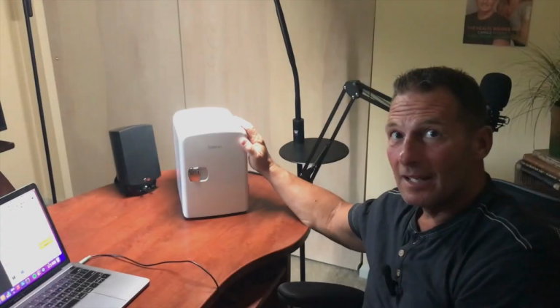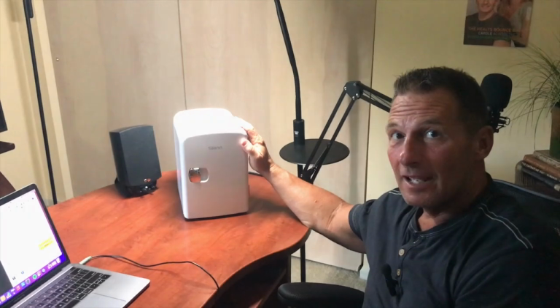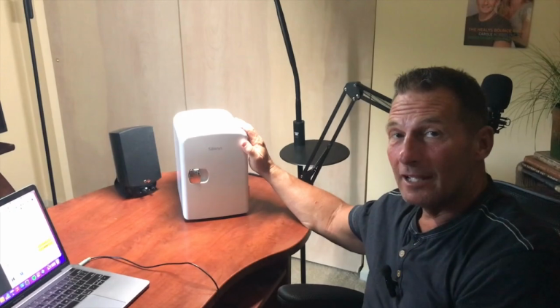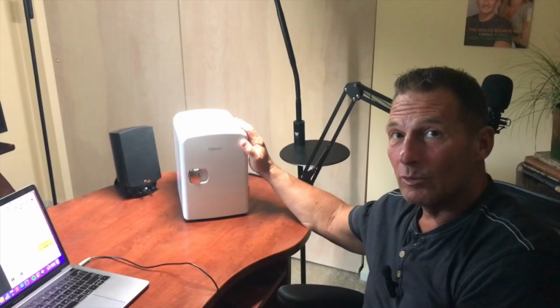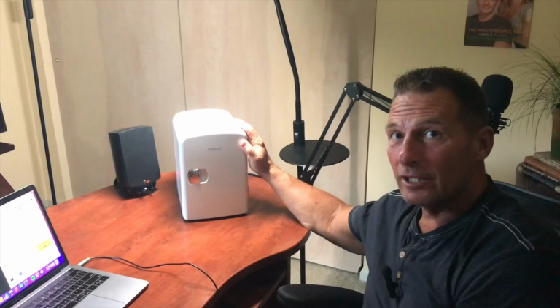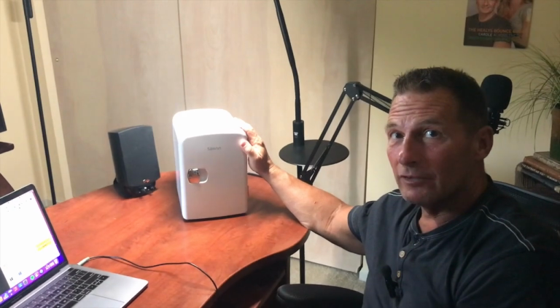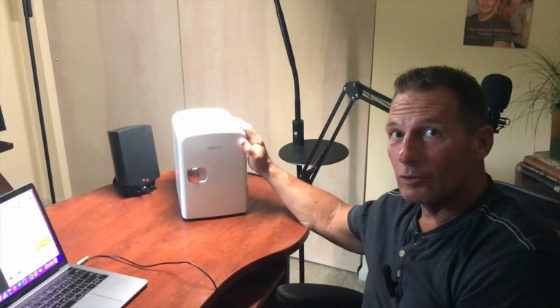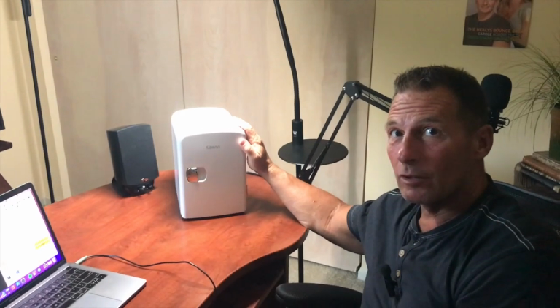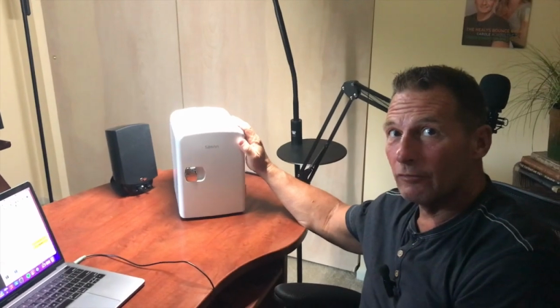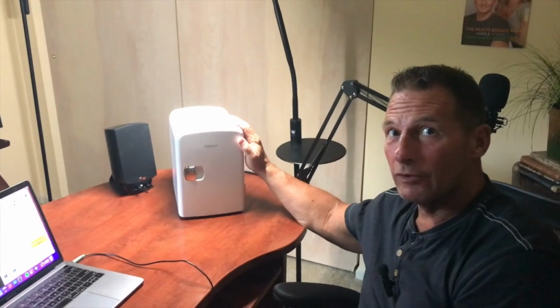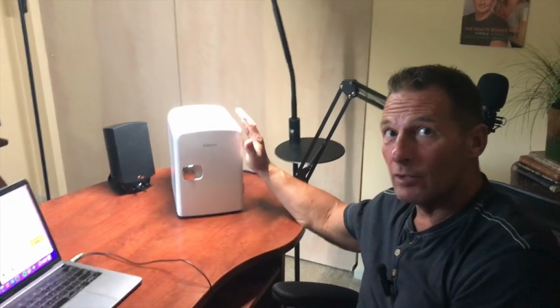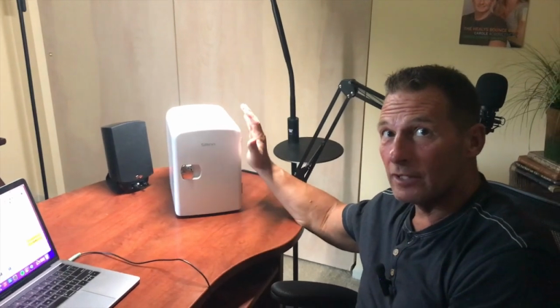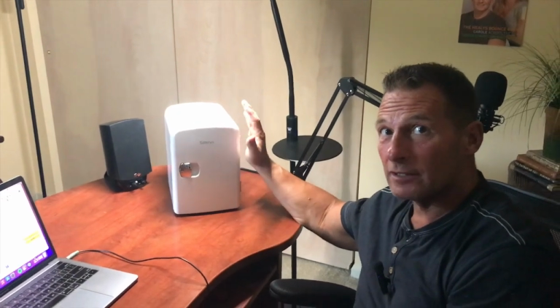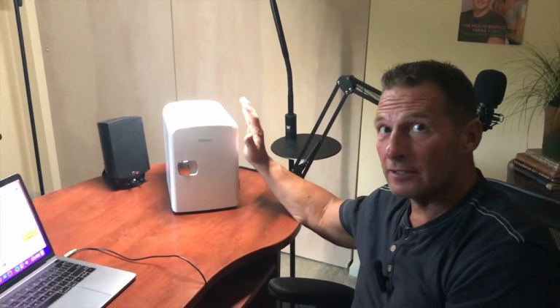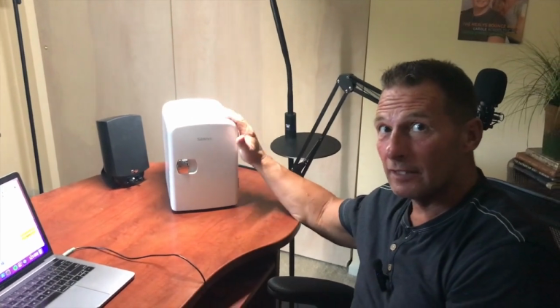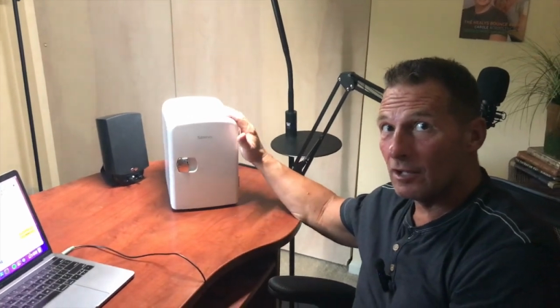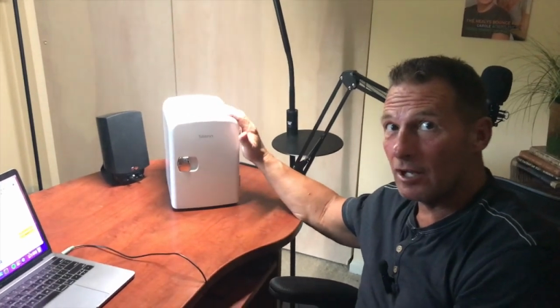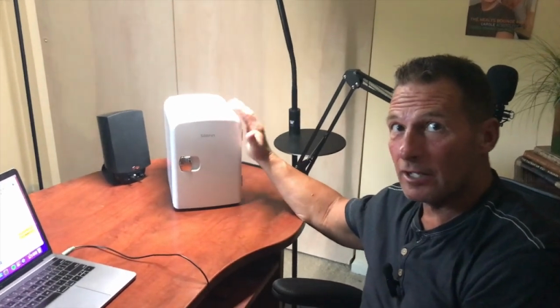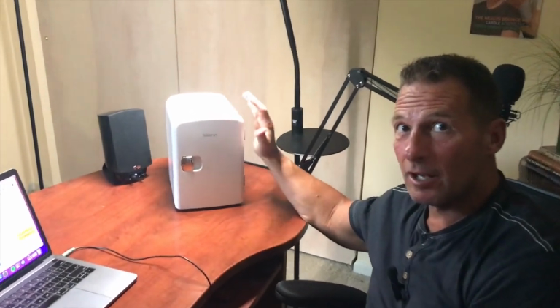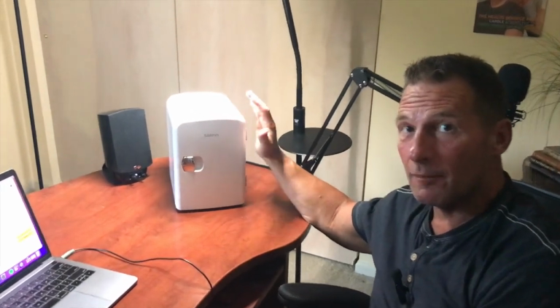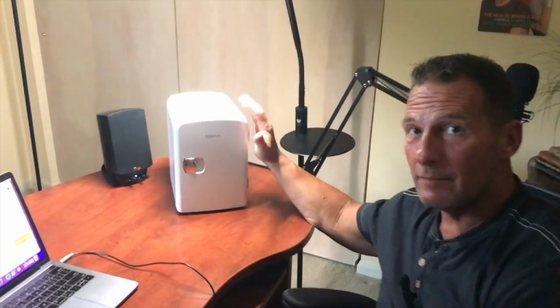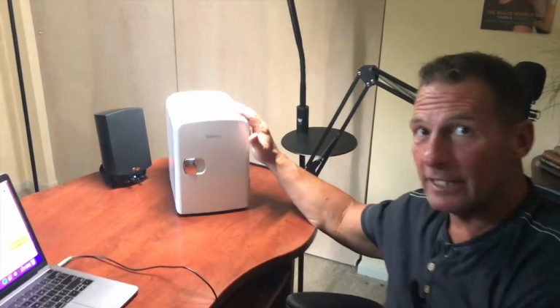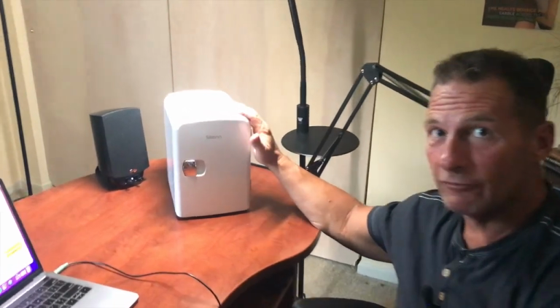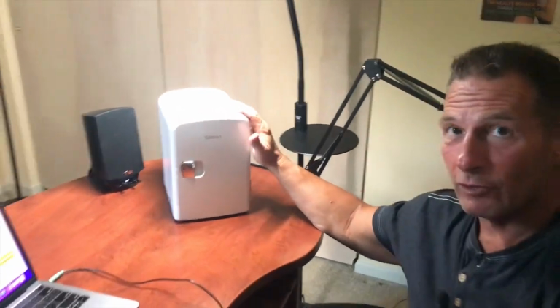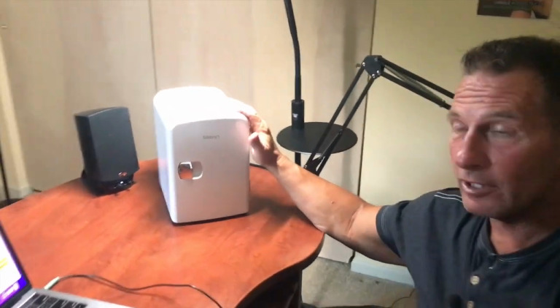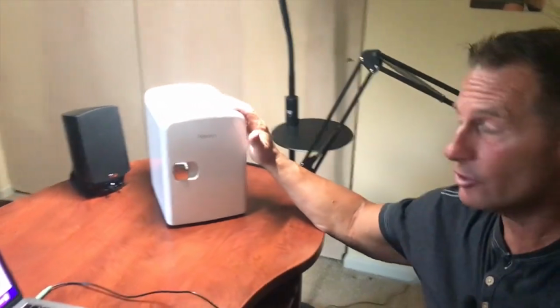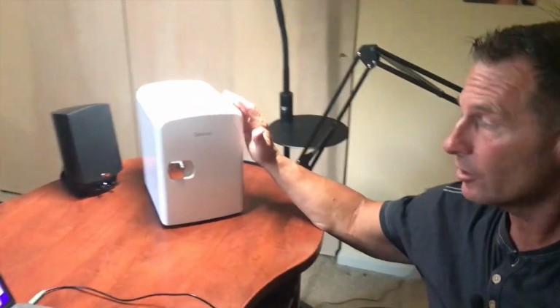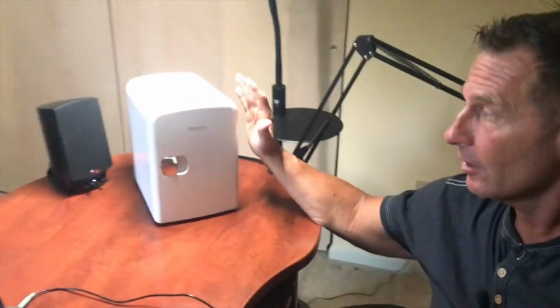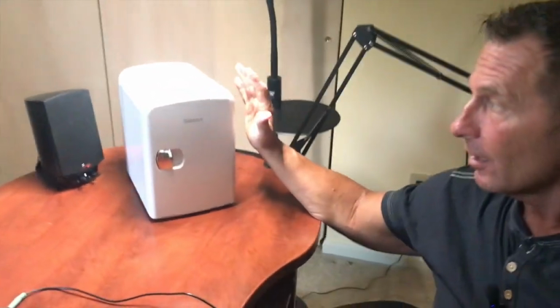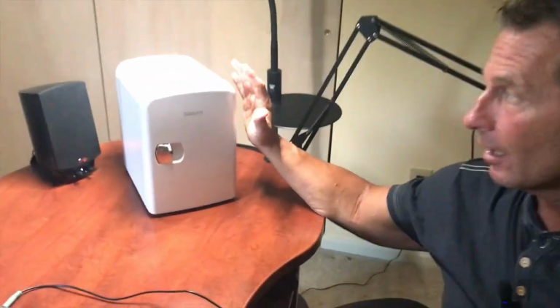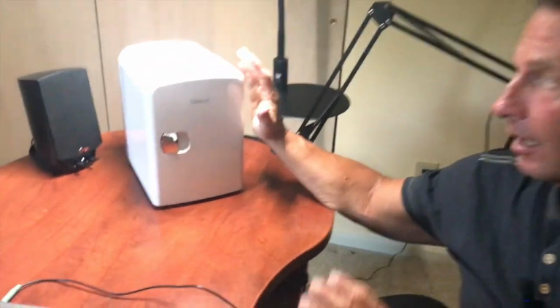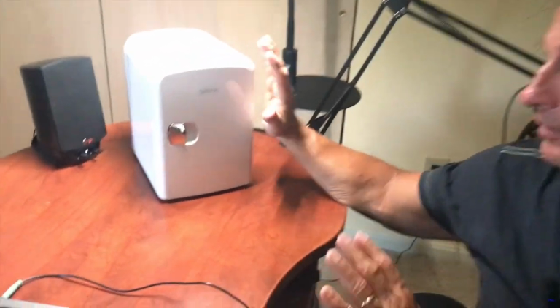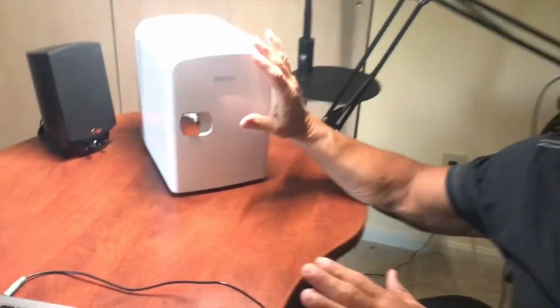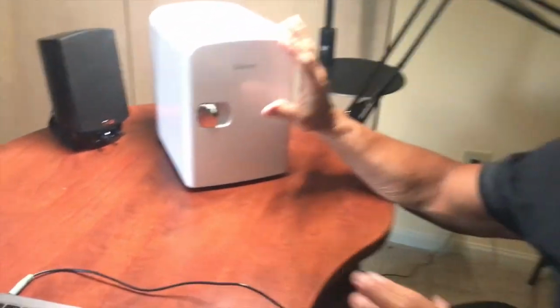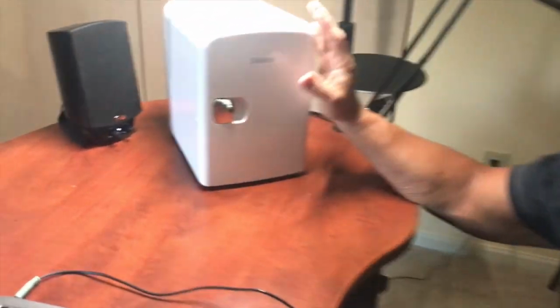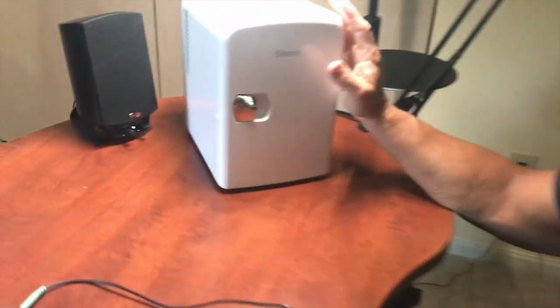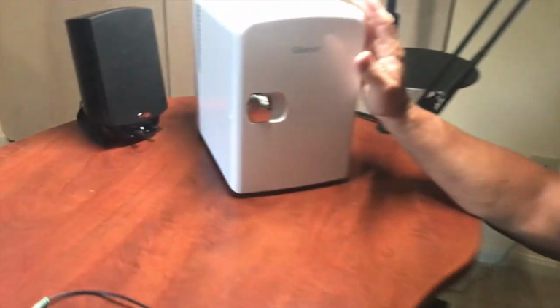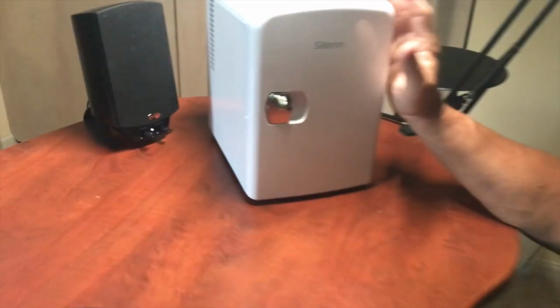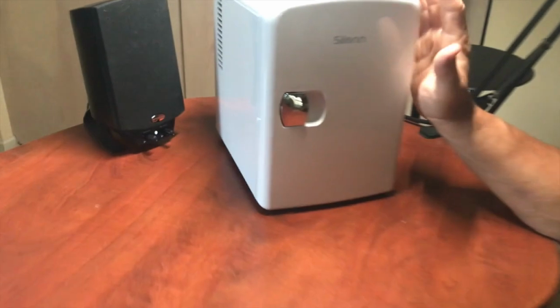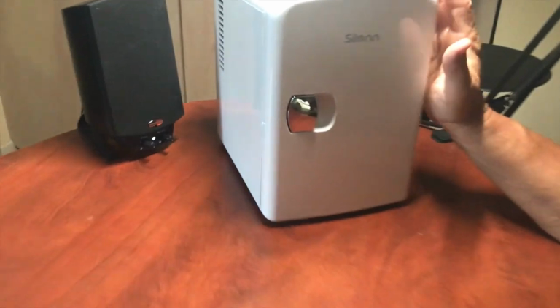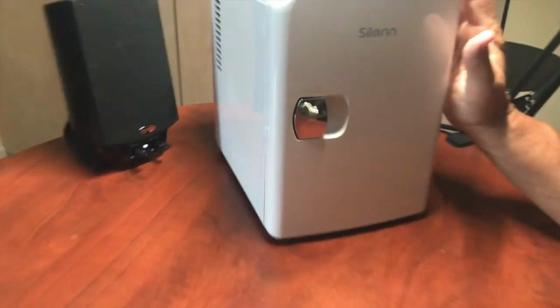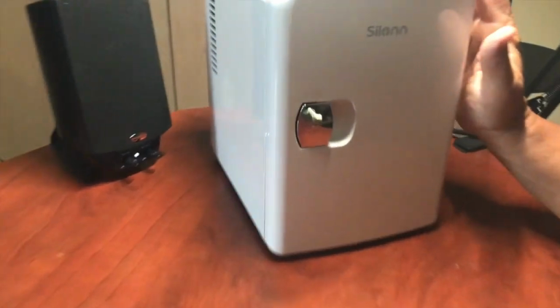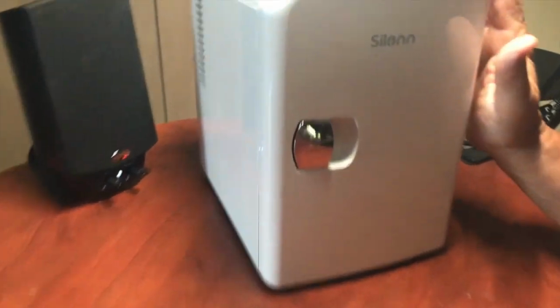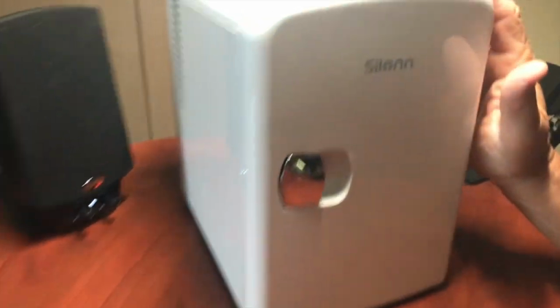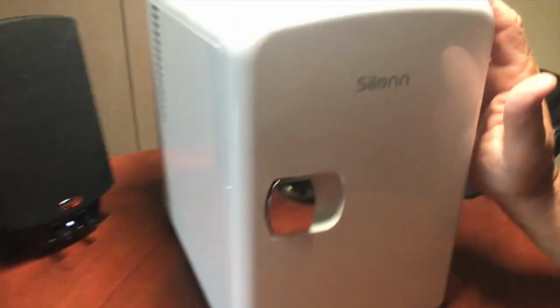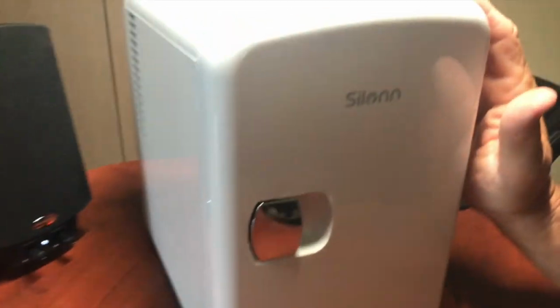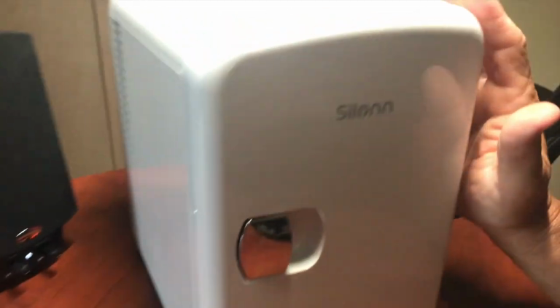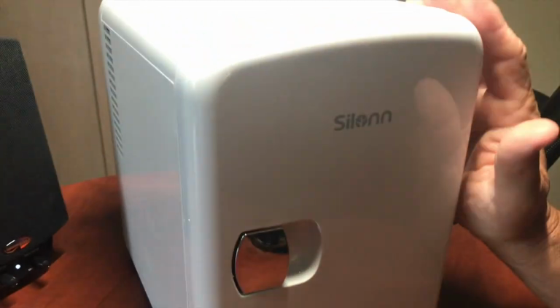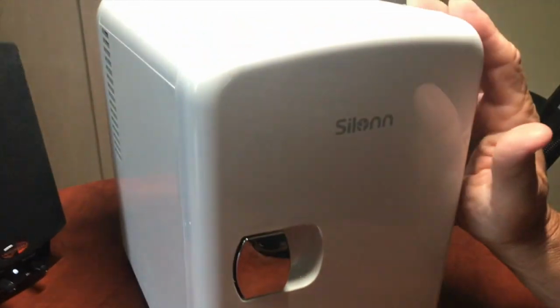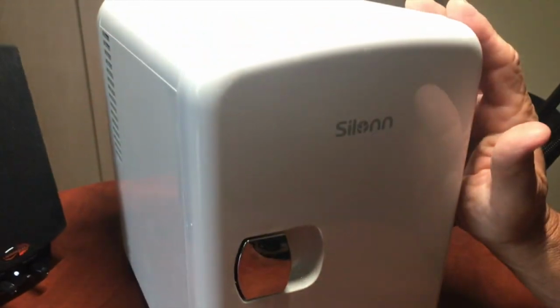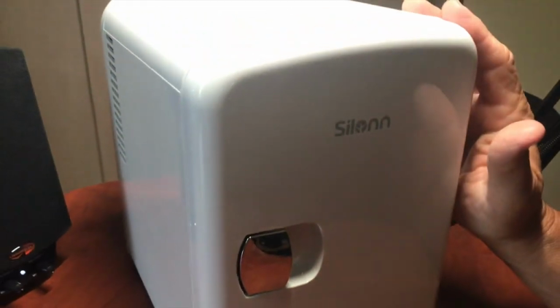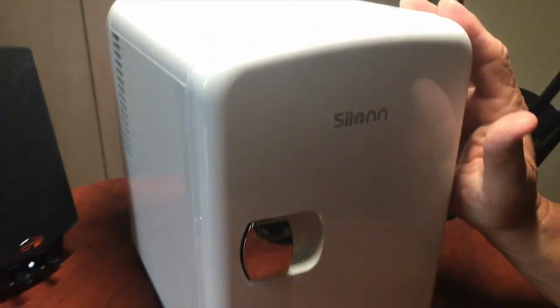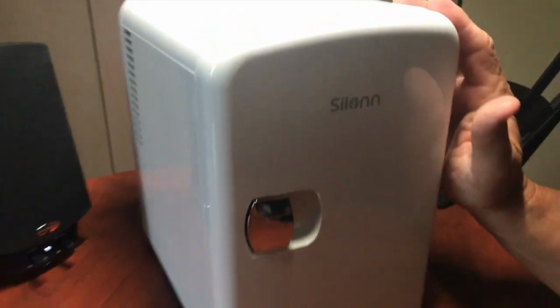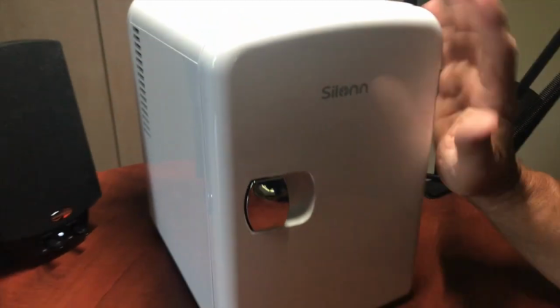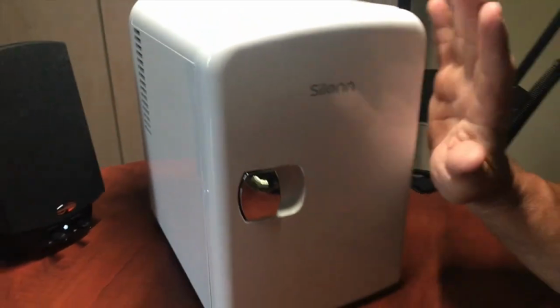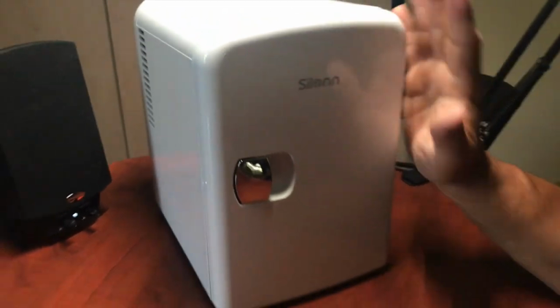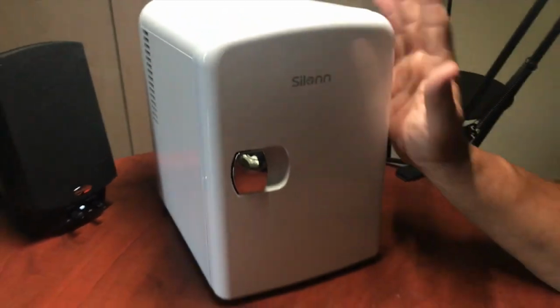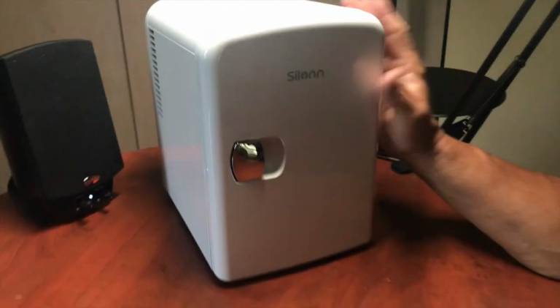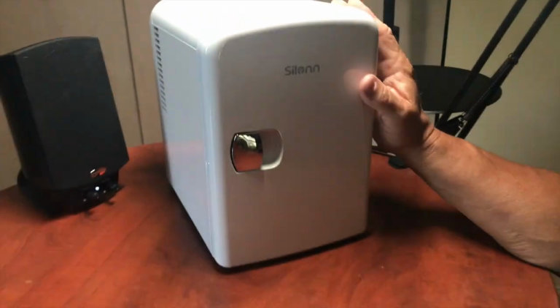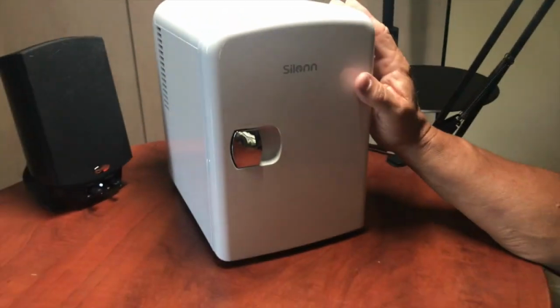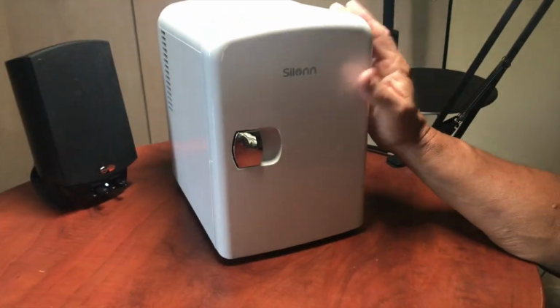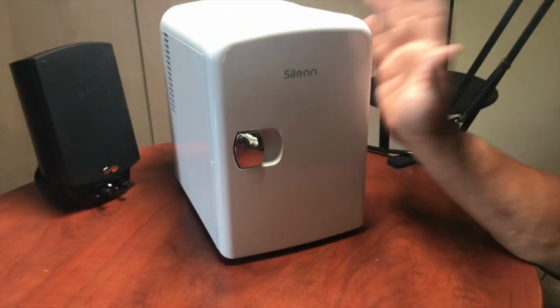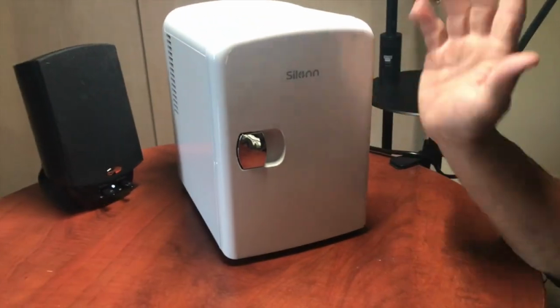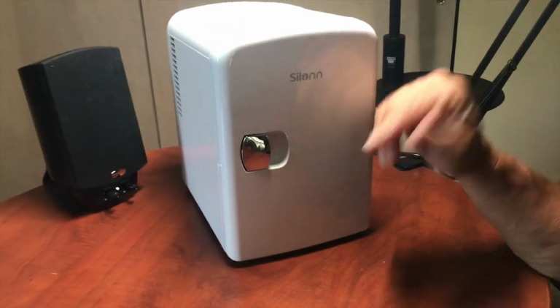Hey, I want to give you a quick review on this Ceylon mini fridge. This thing's awesome. I'm actually in my office — I wanted to show you an example of it being in my office.